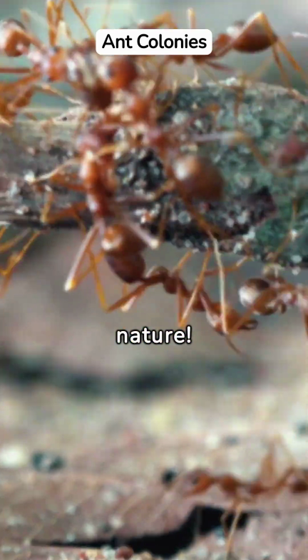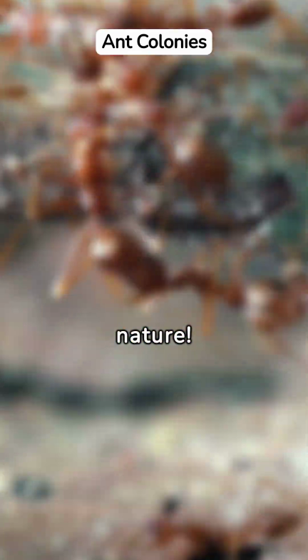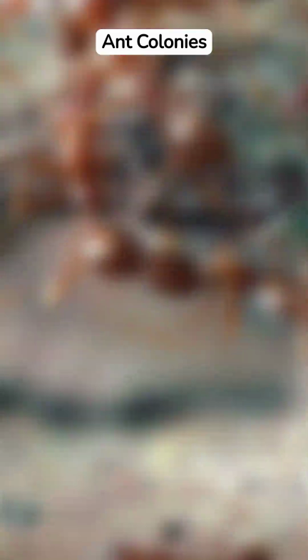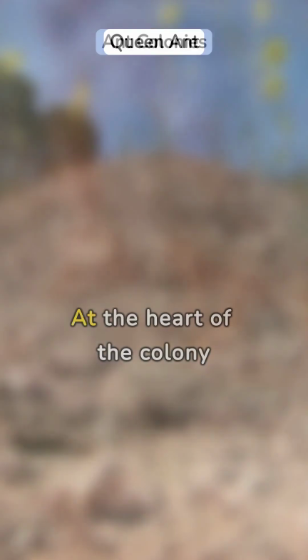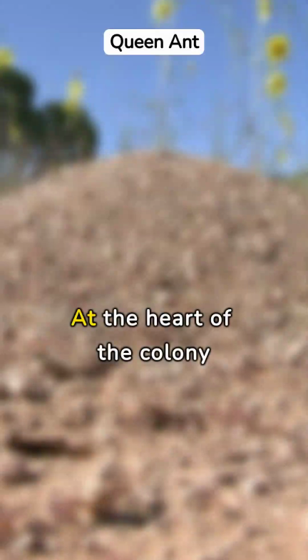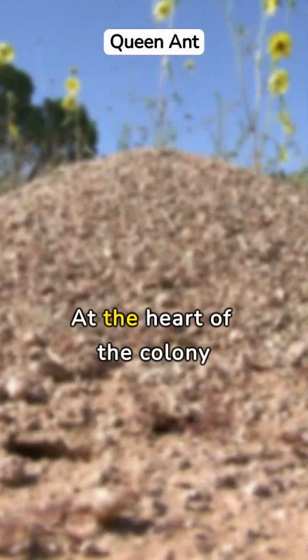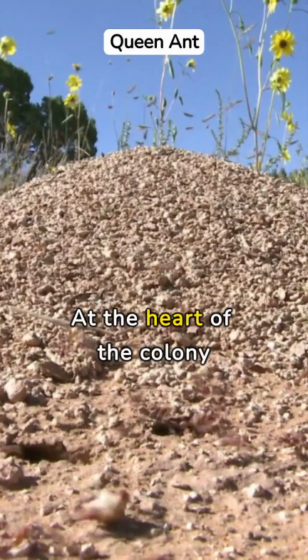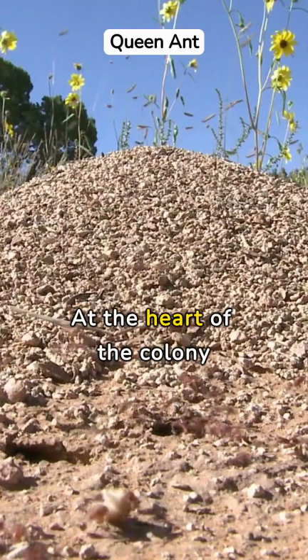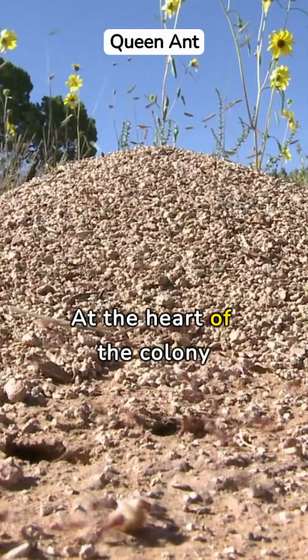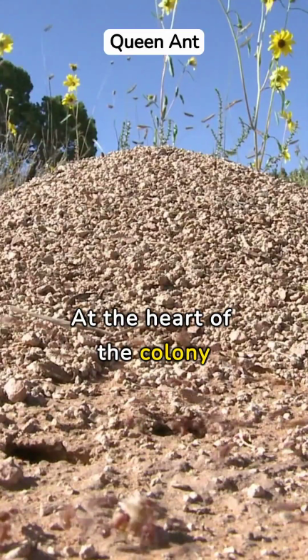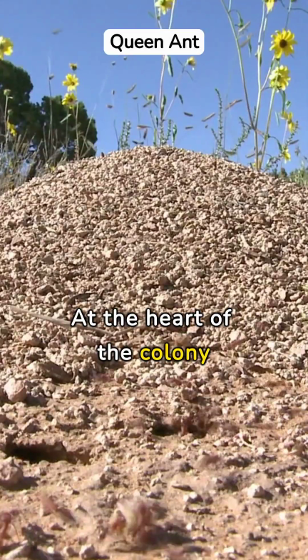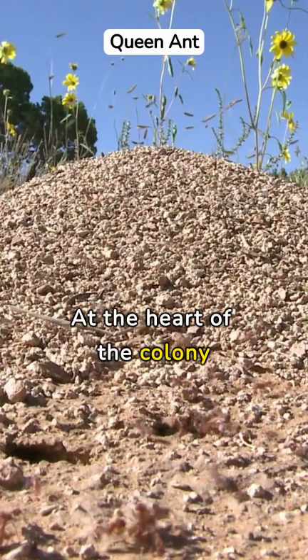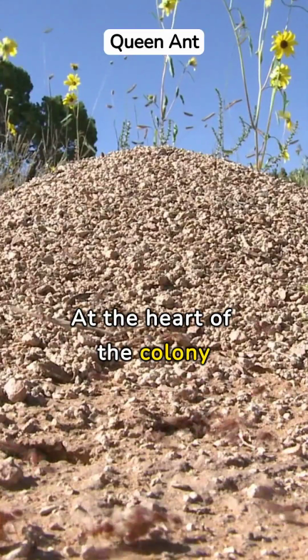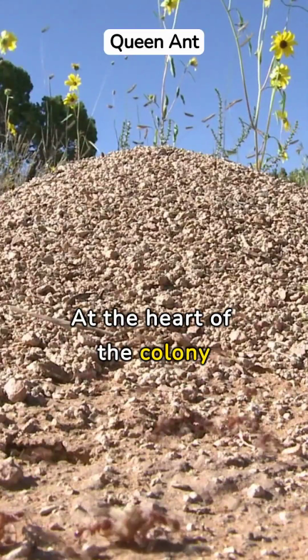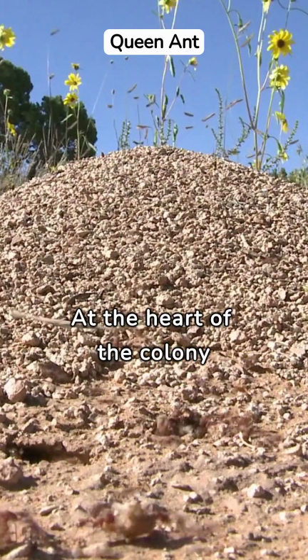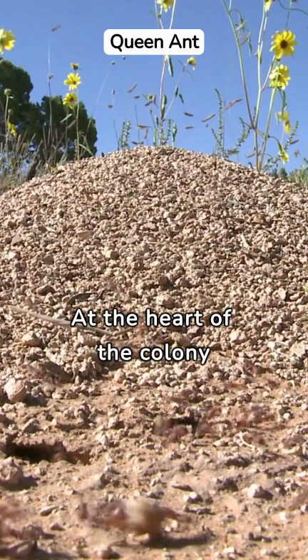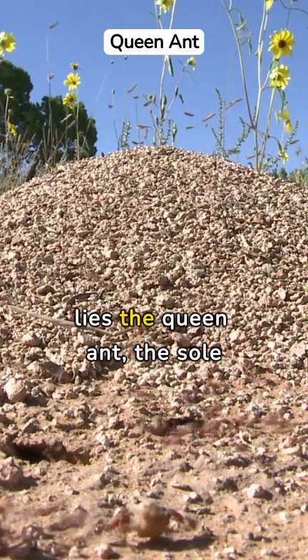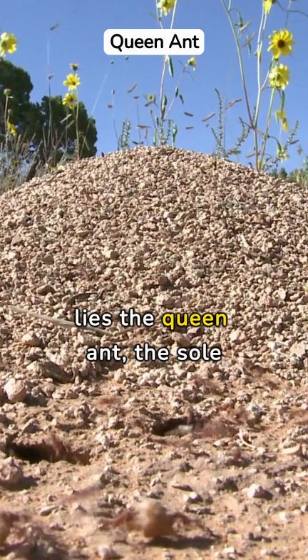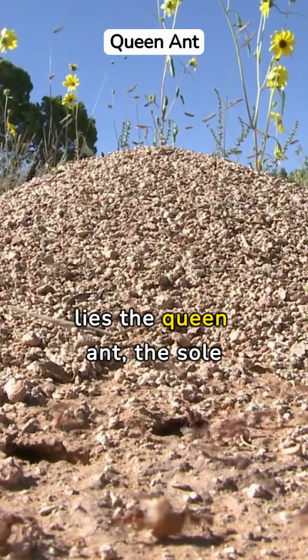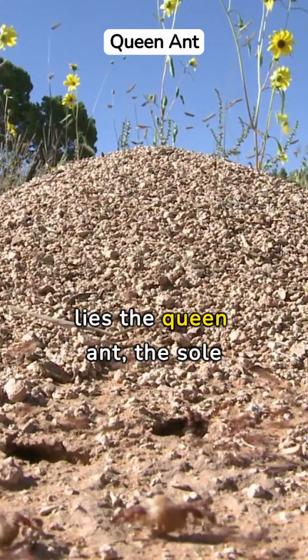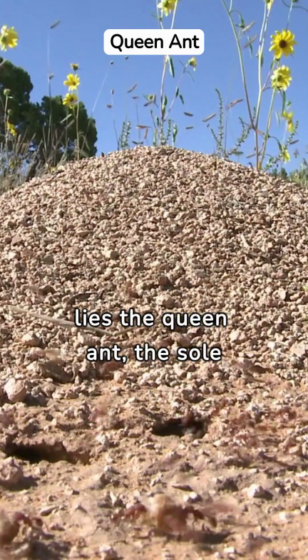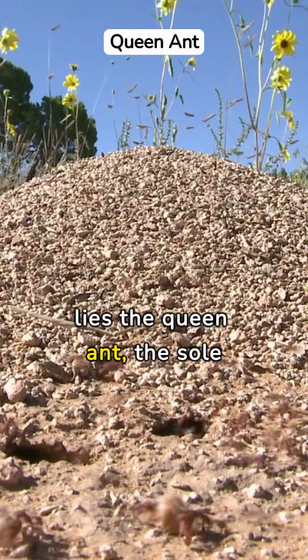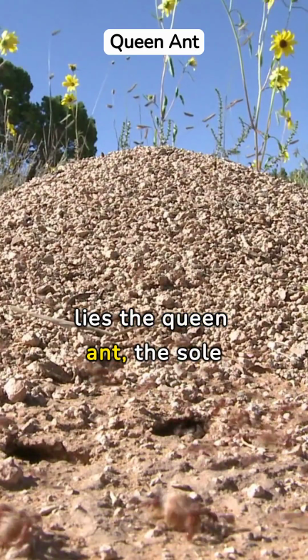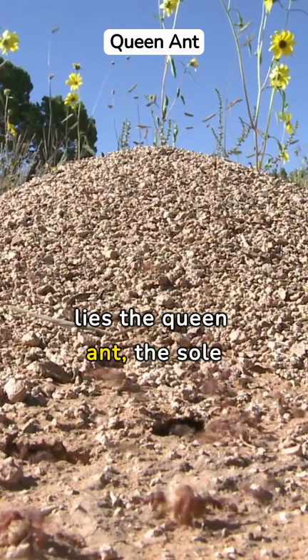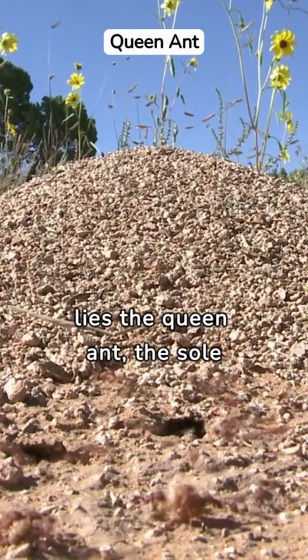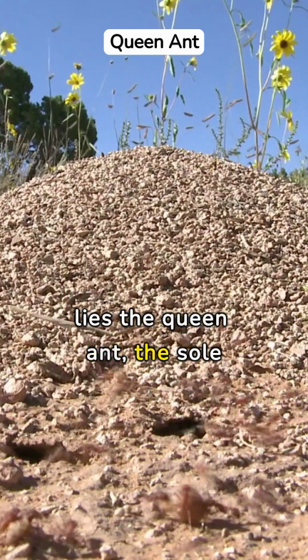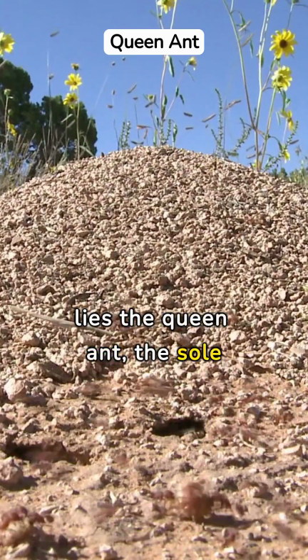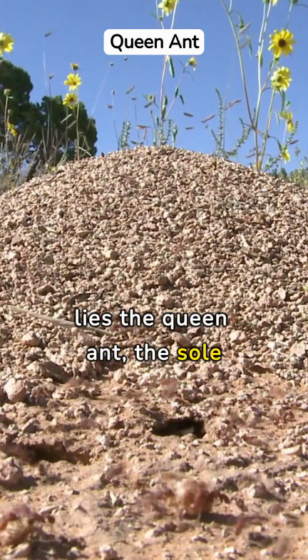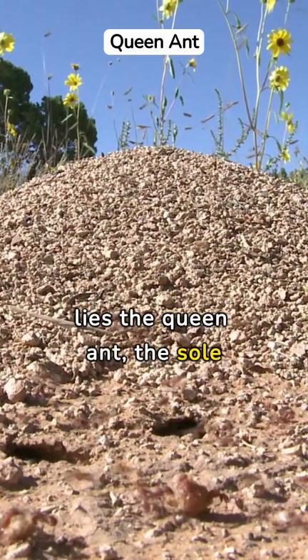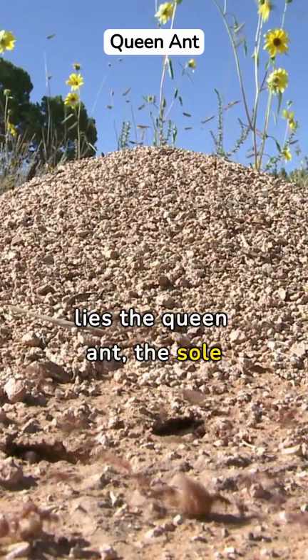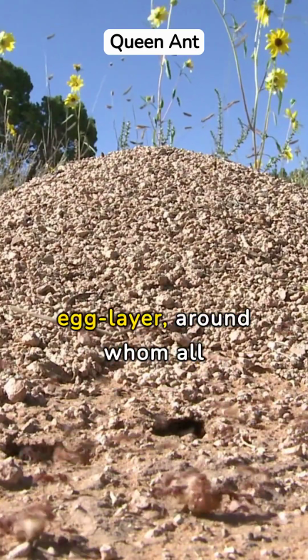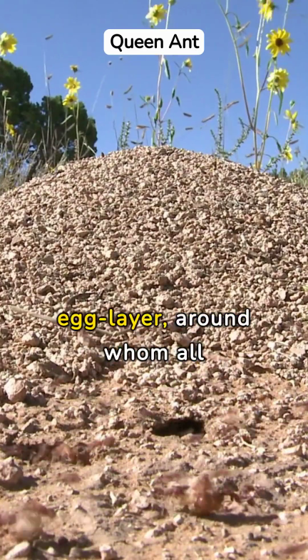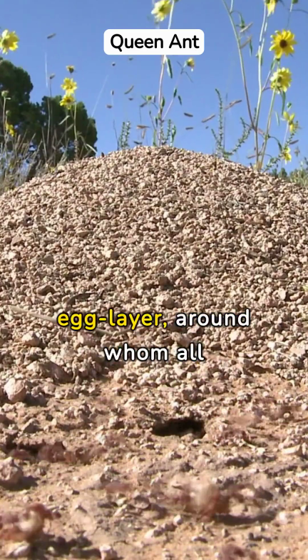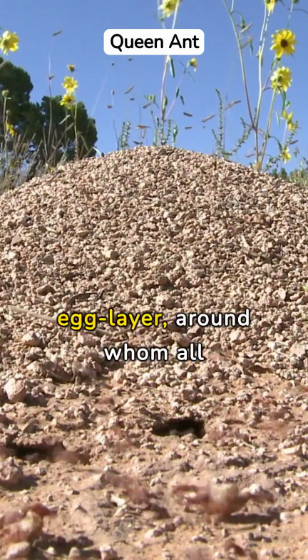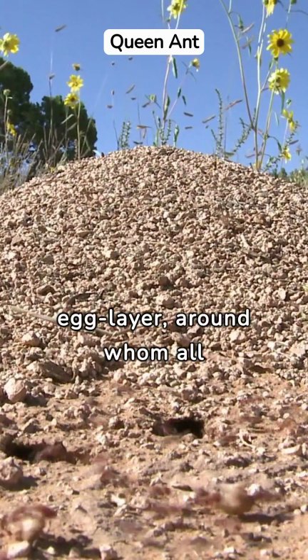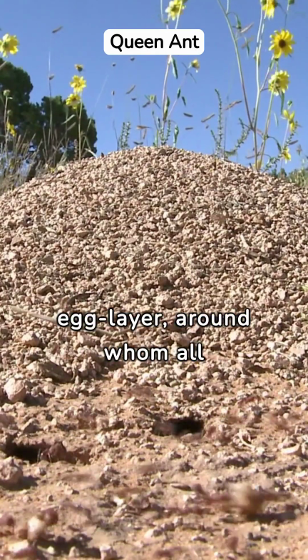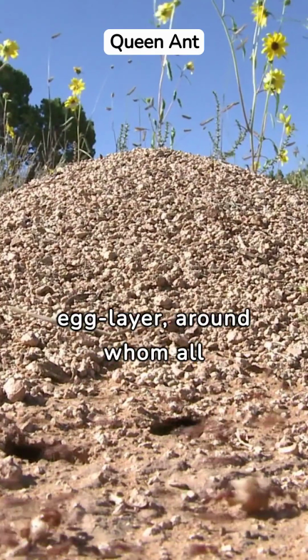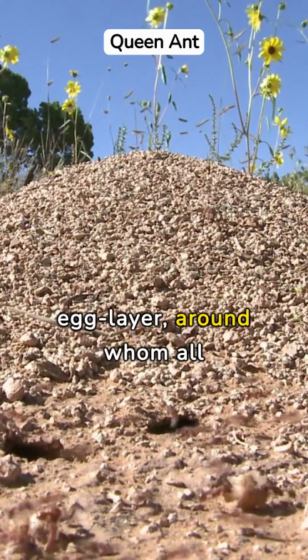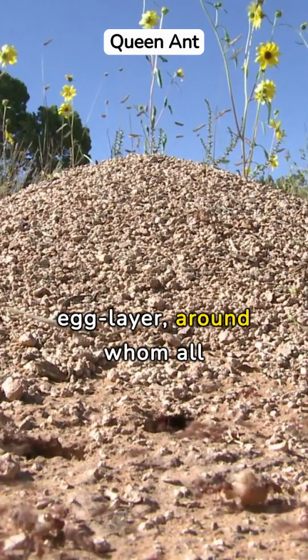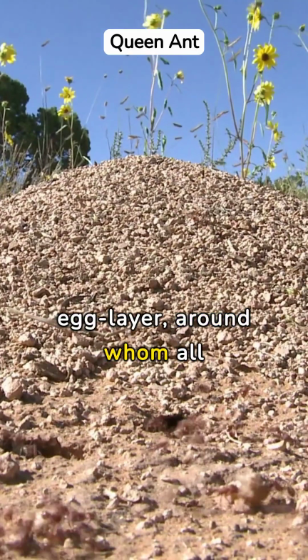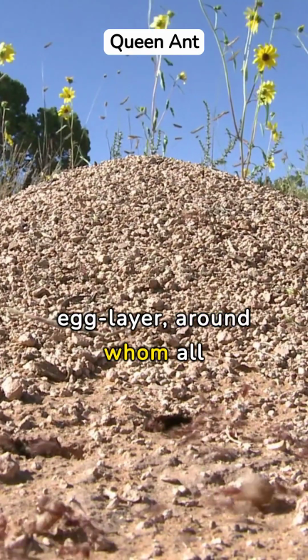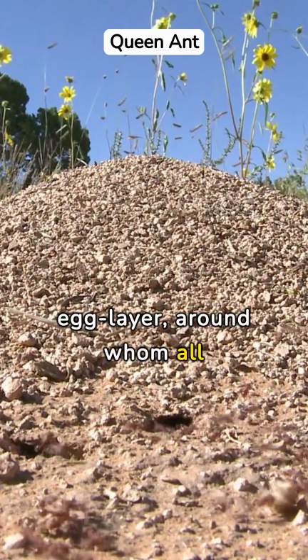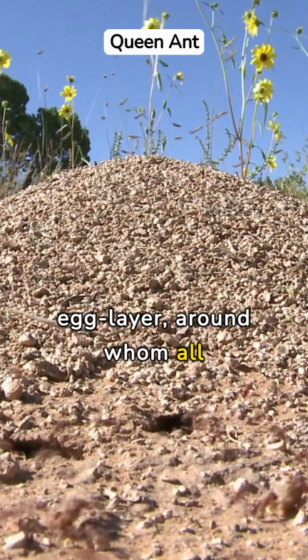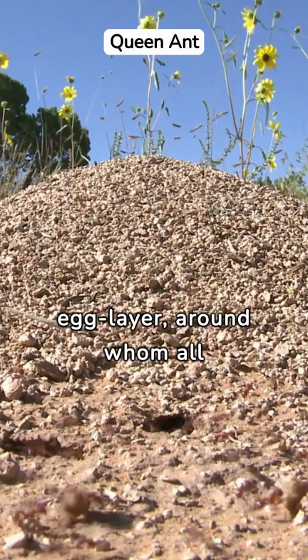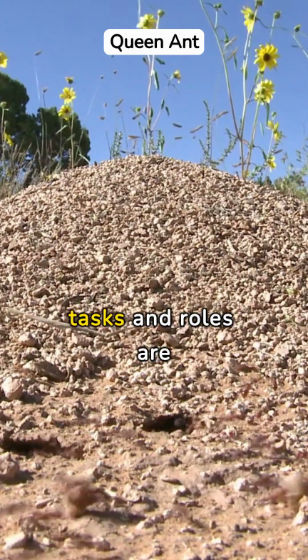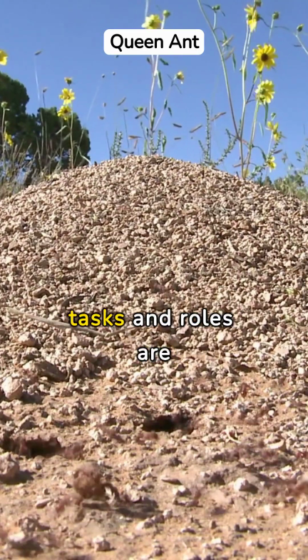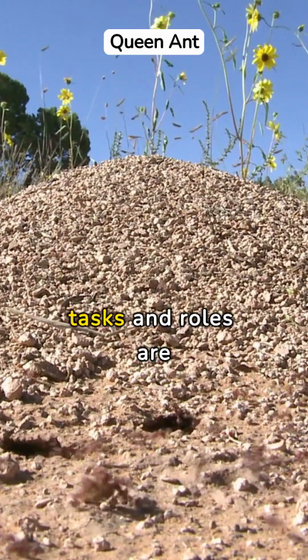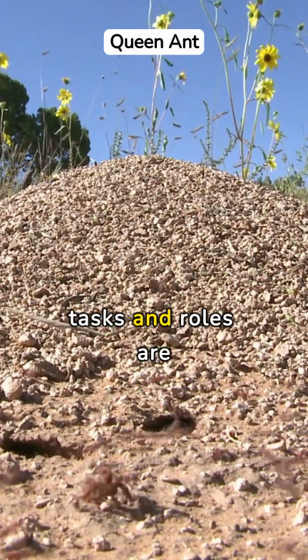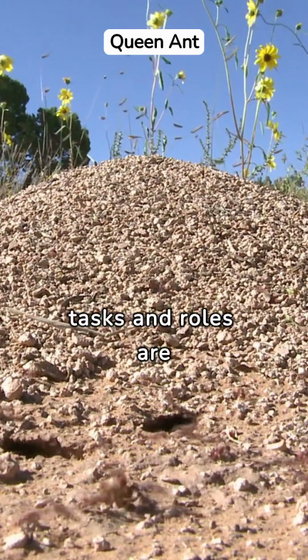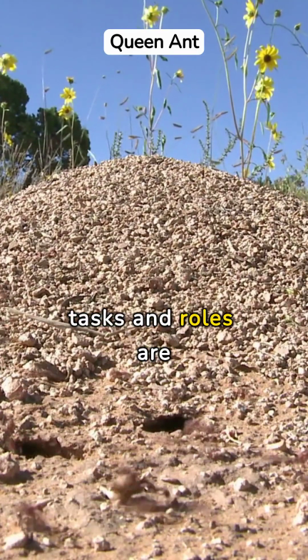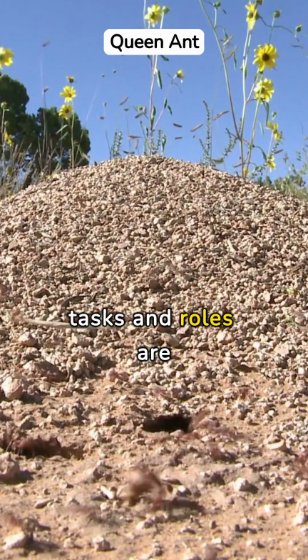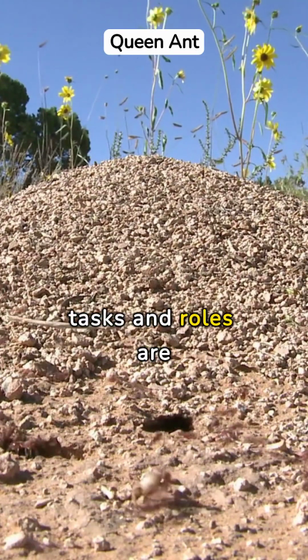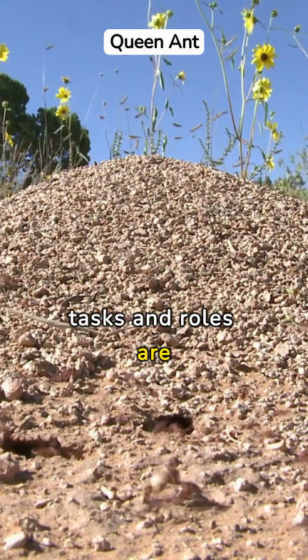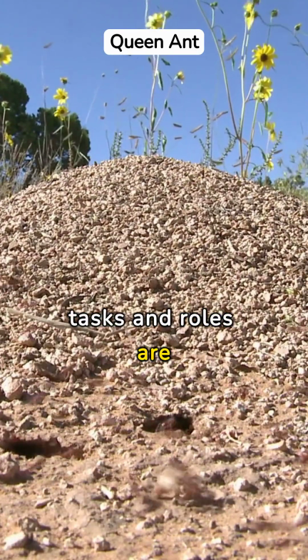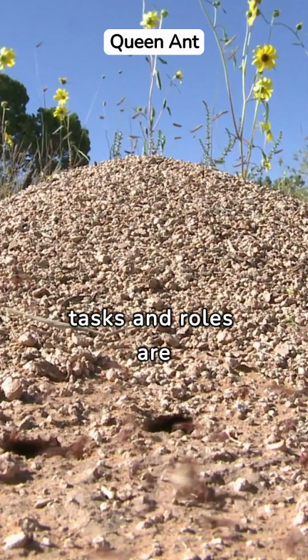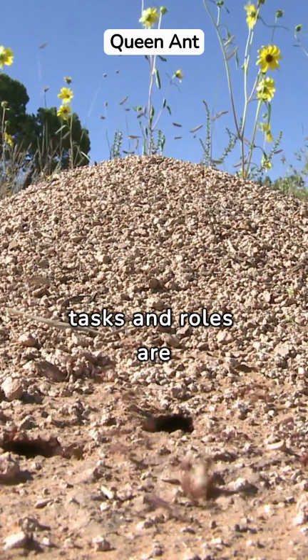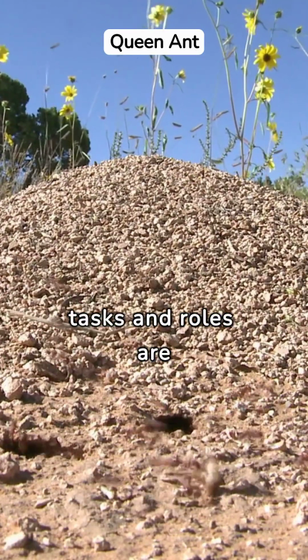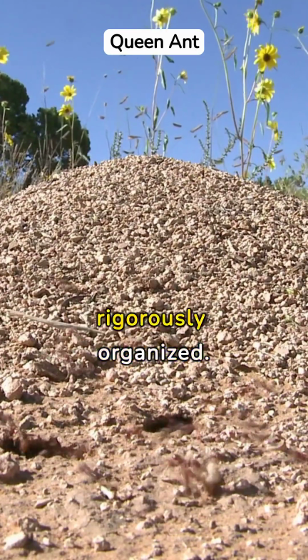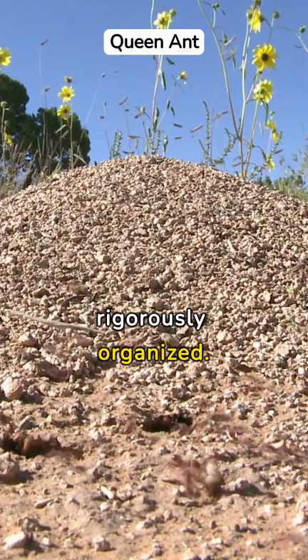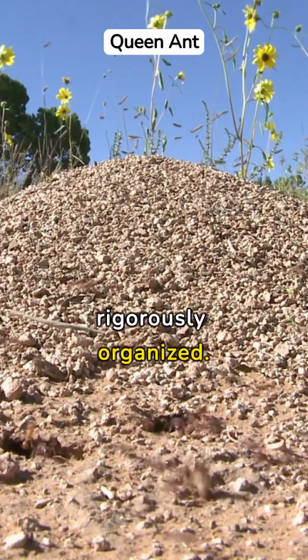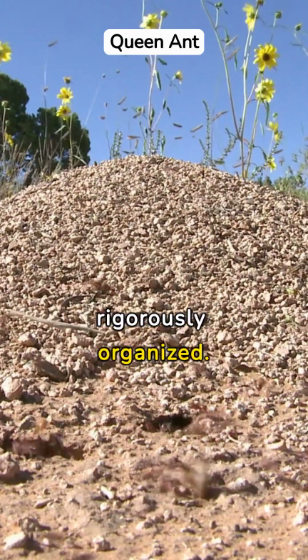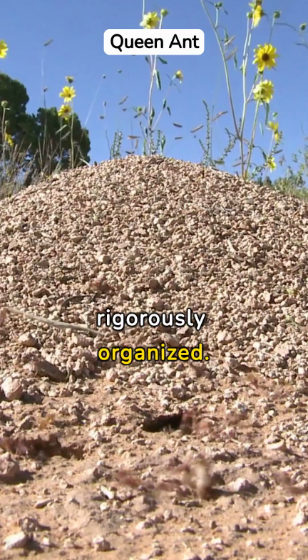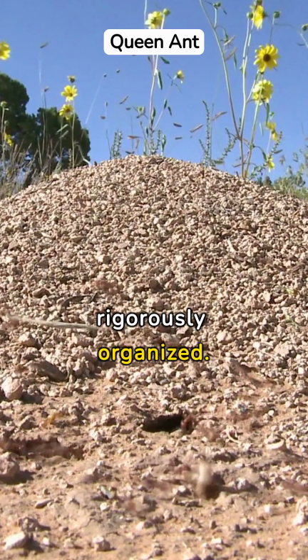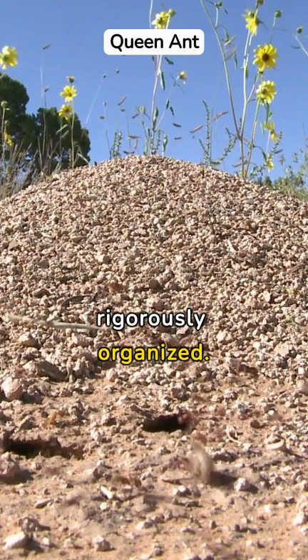At the heart of the colony lies the queen ant, the sole egg layer, around whom all tasks and roles are rigorously organized.